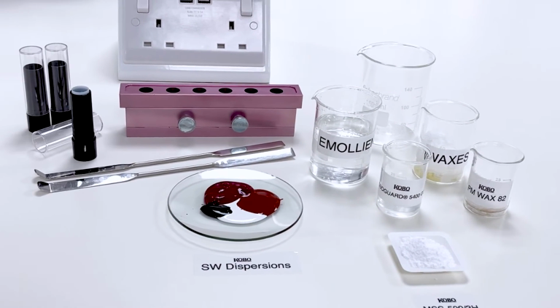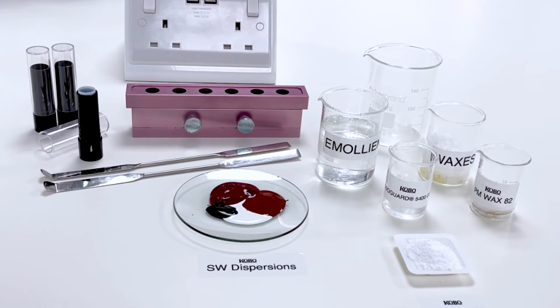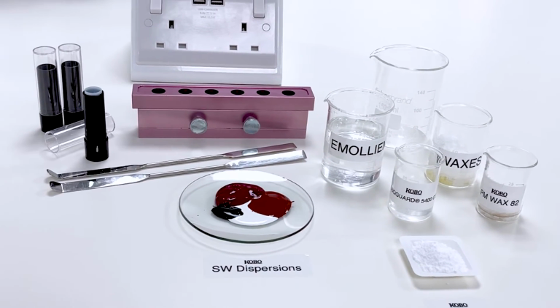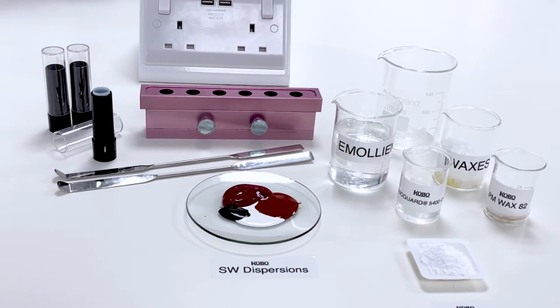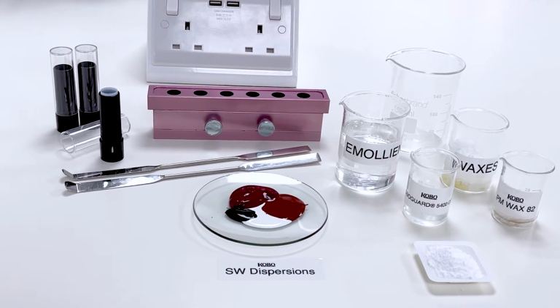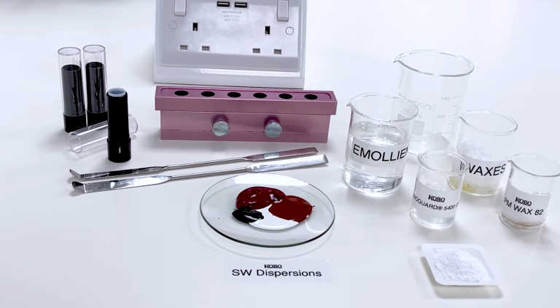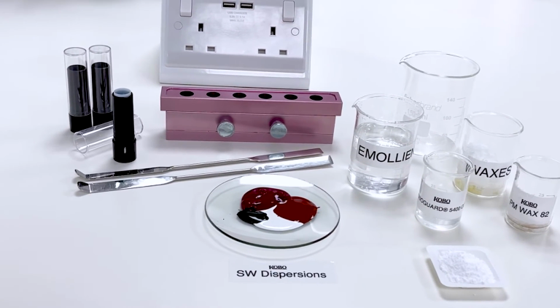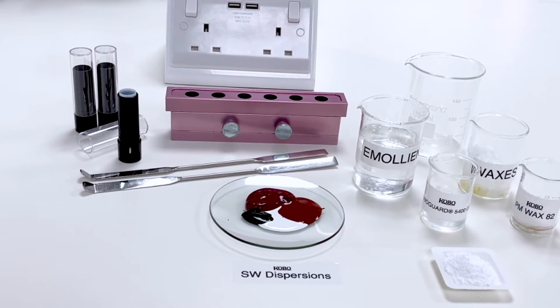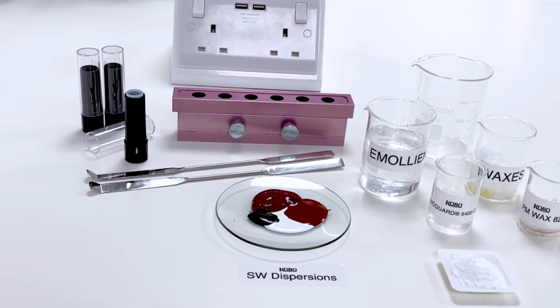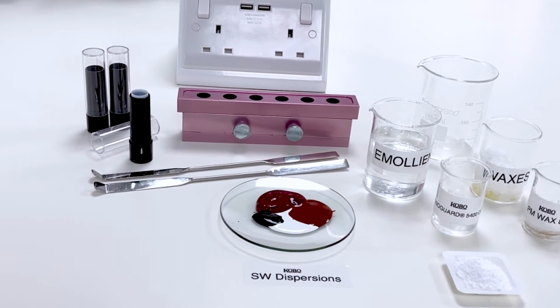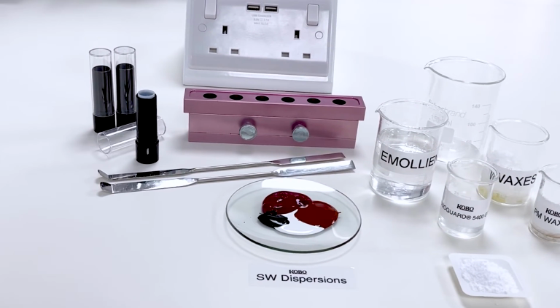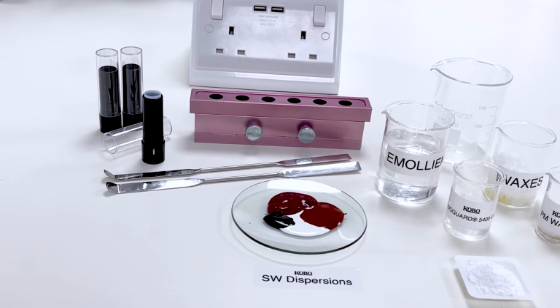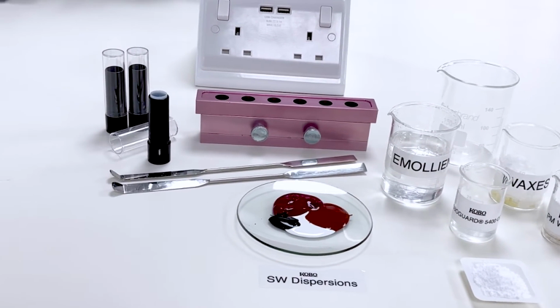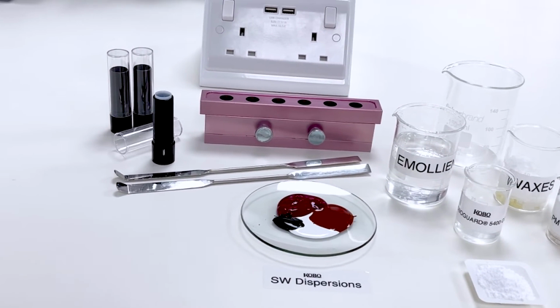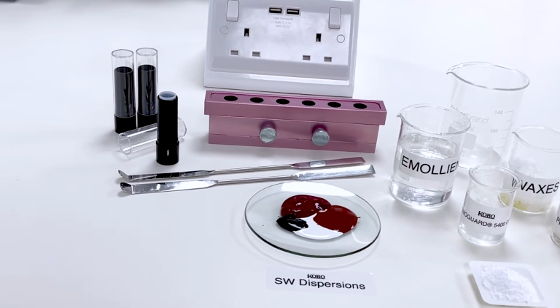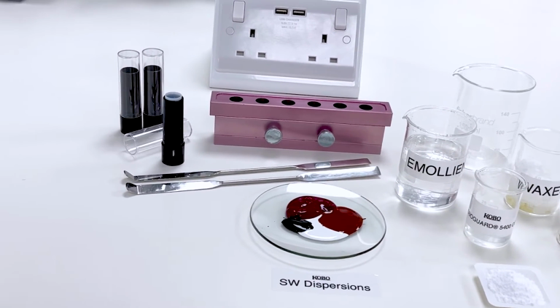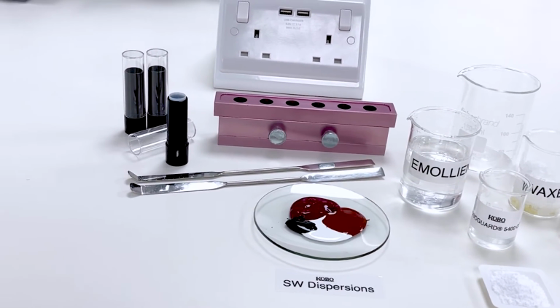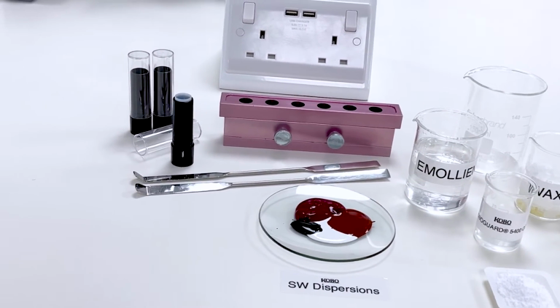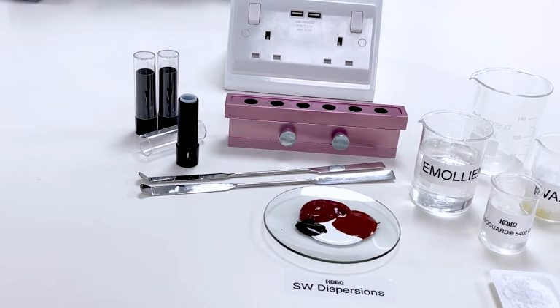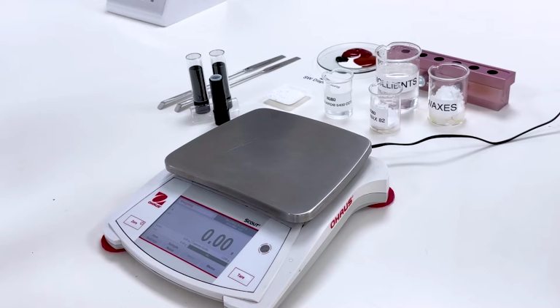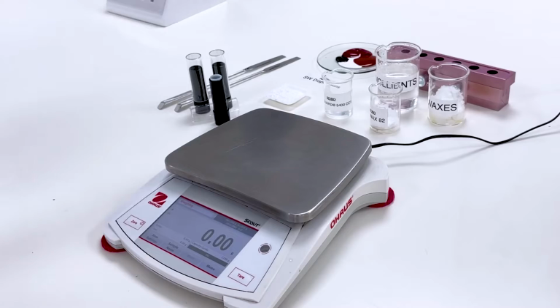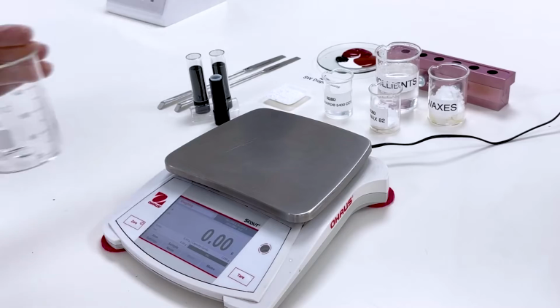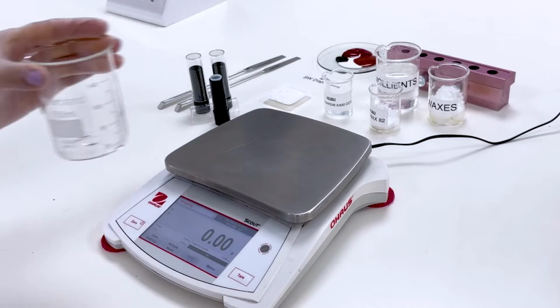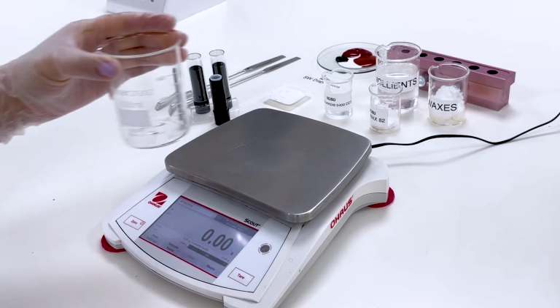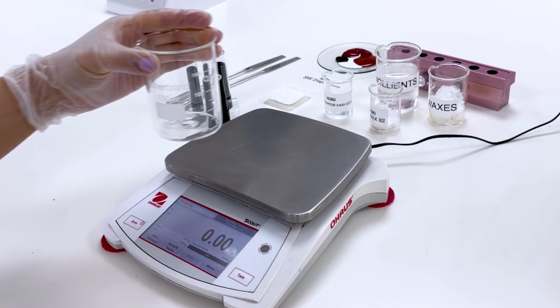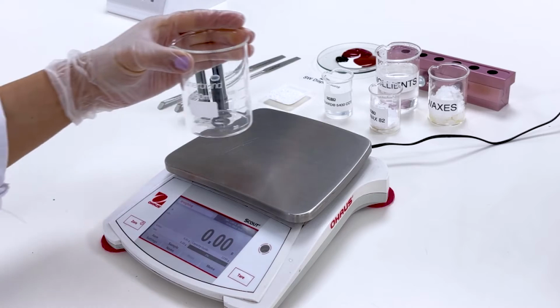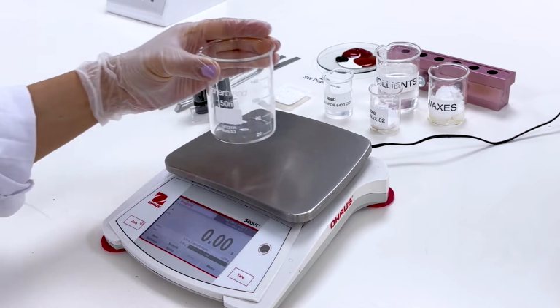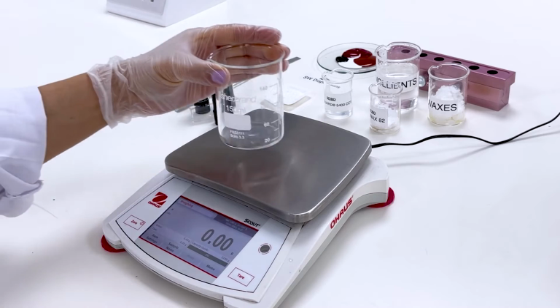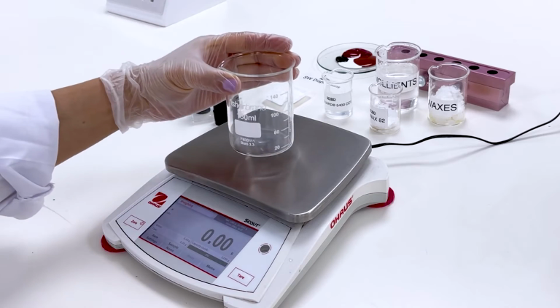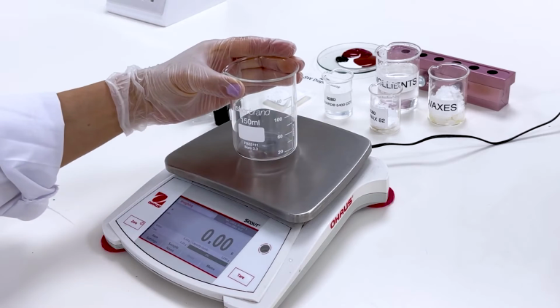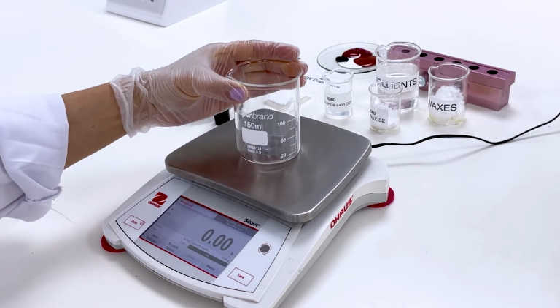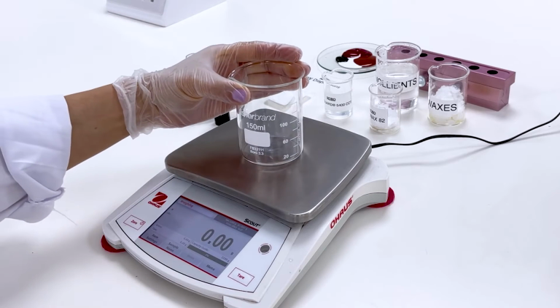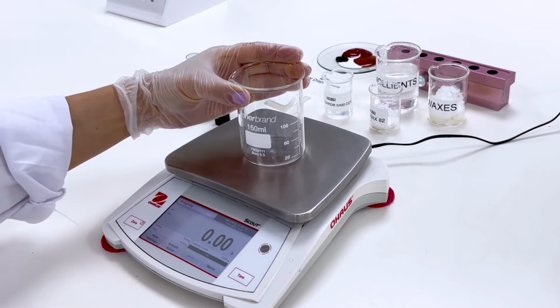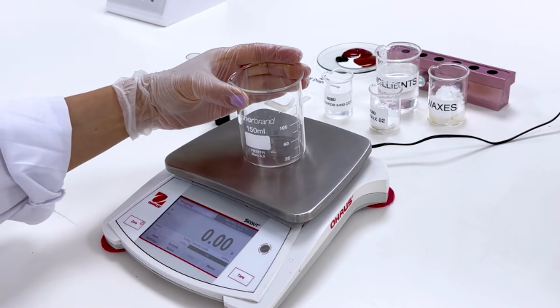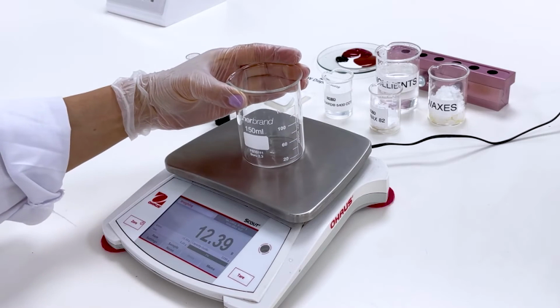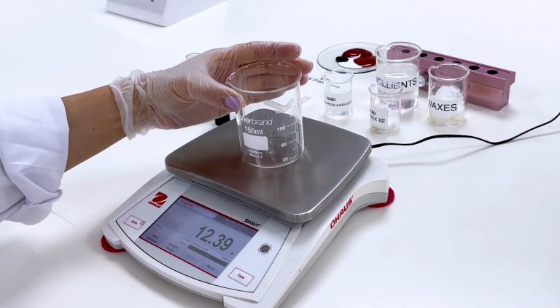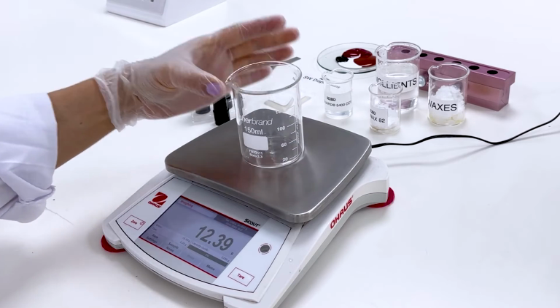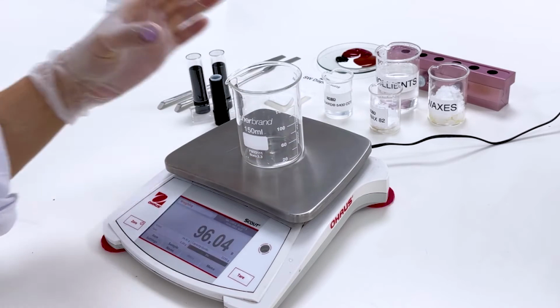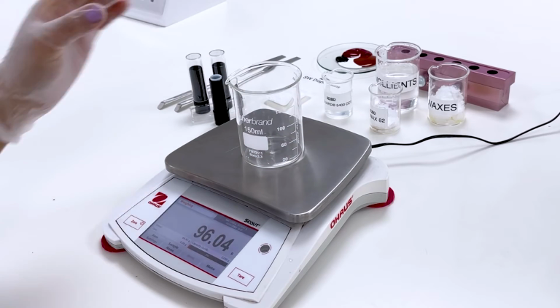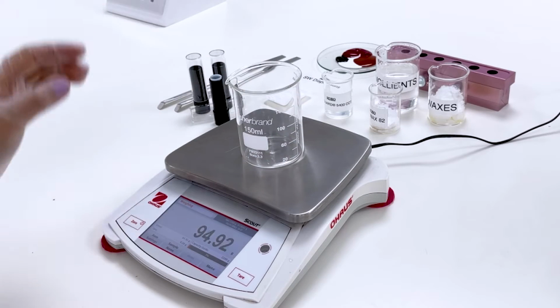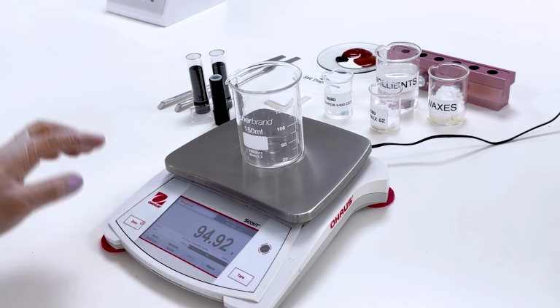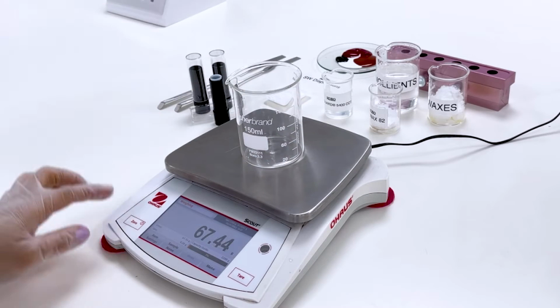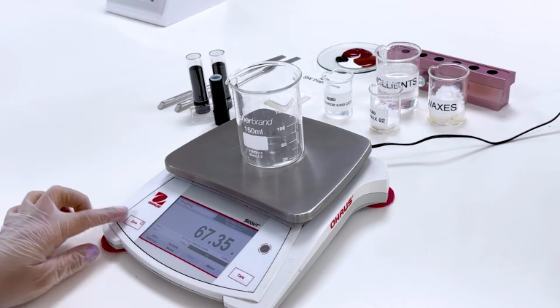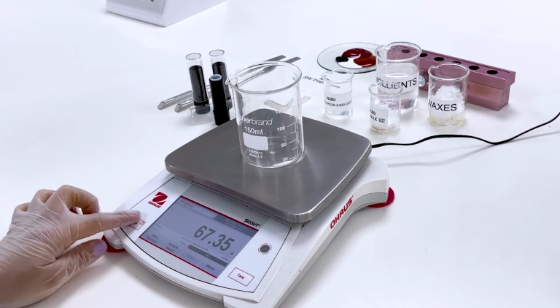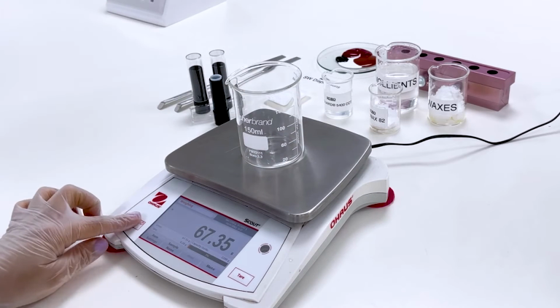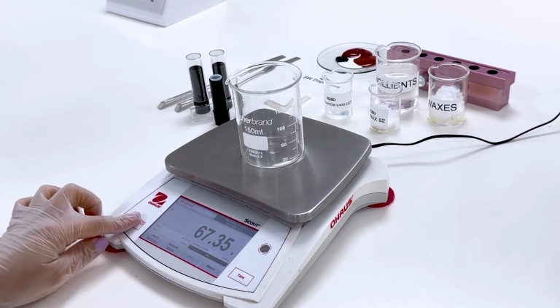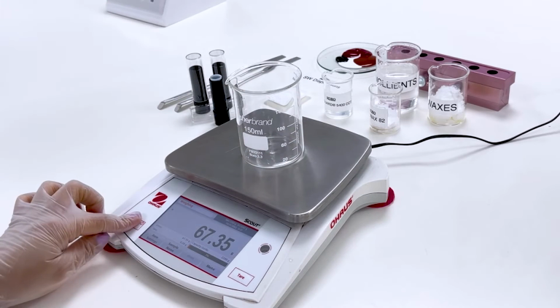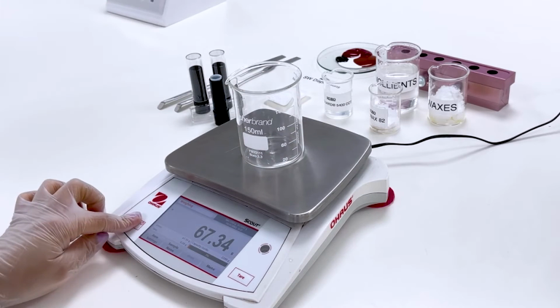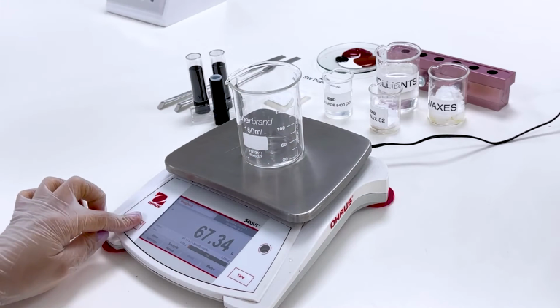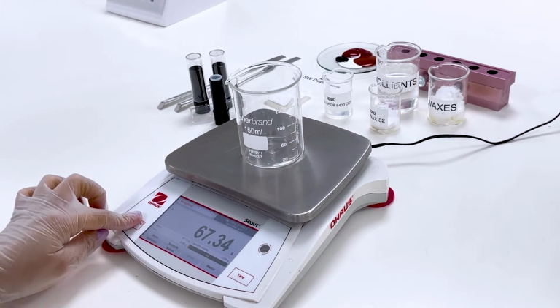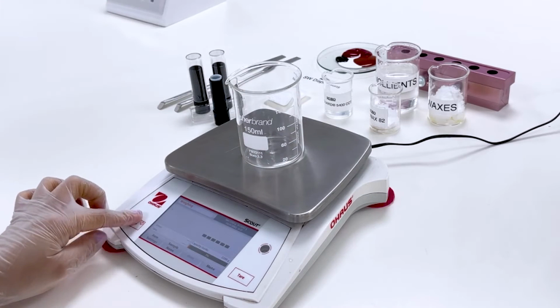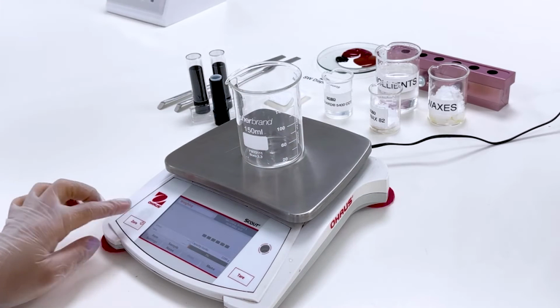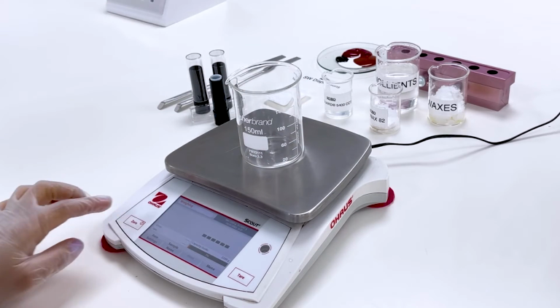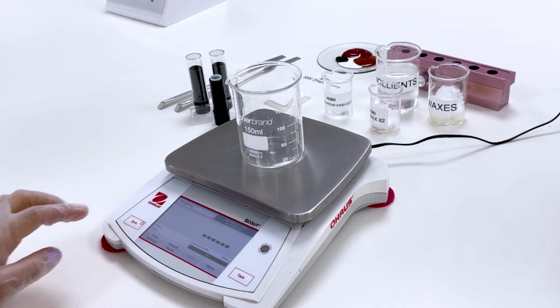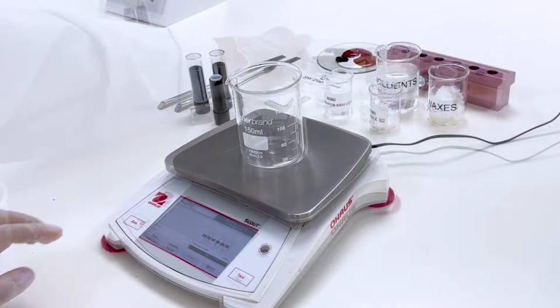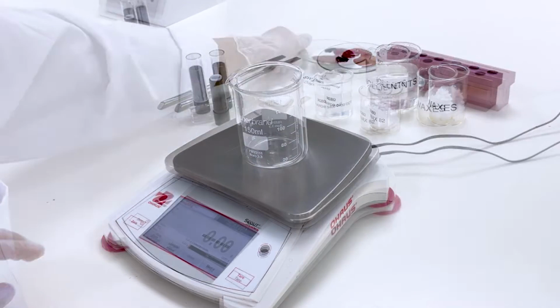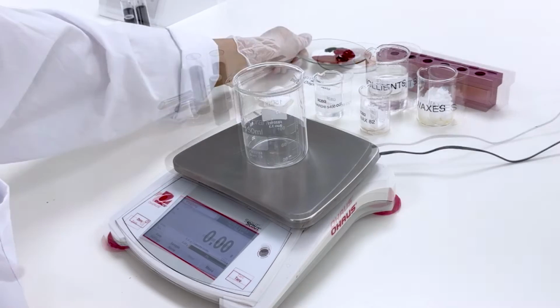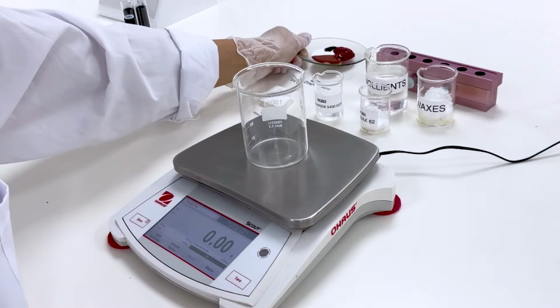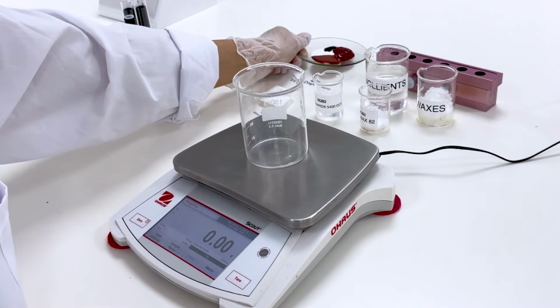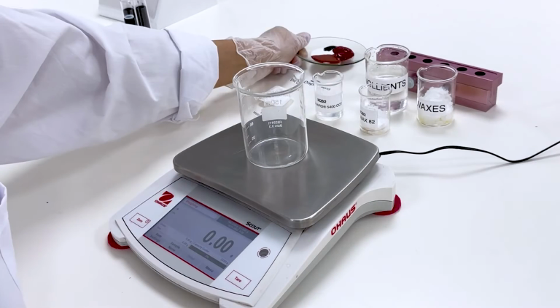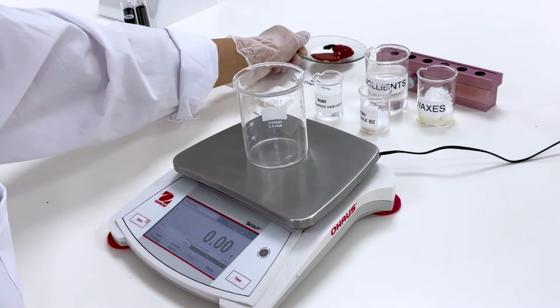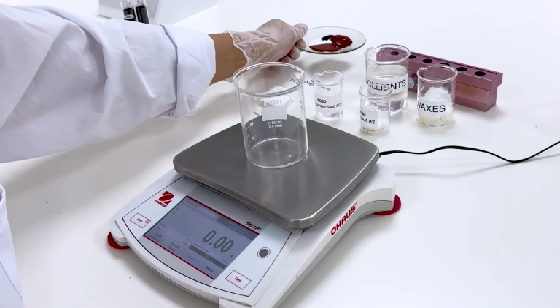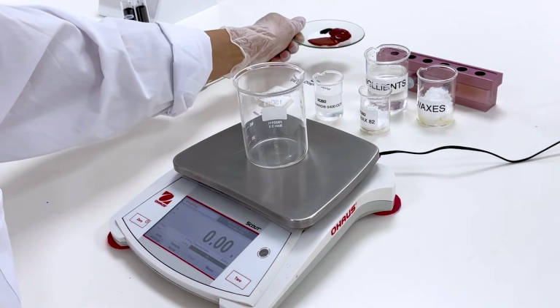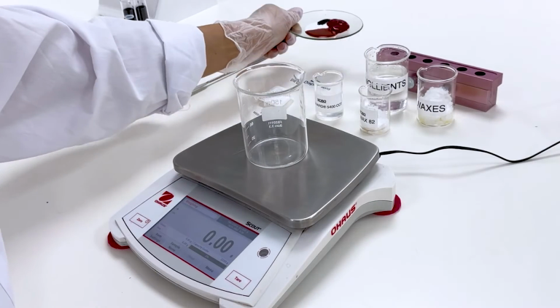The ingredients that generally make up a lipstick are pigments, emollients, waxes, microspheres, and film formers.